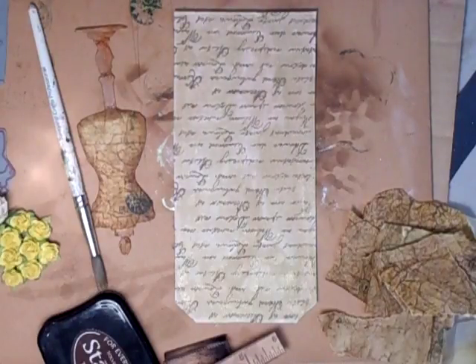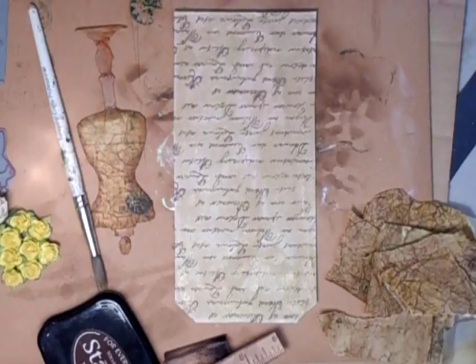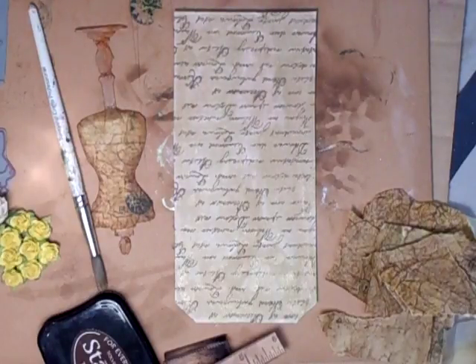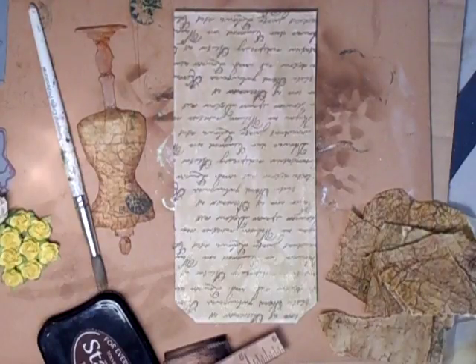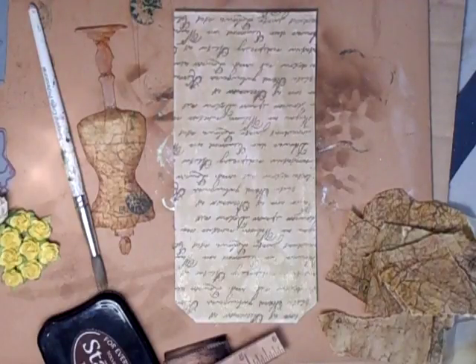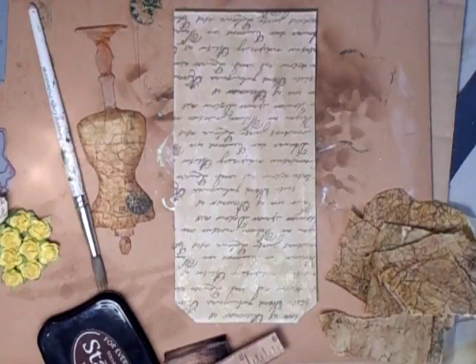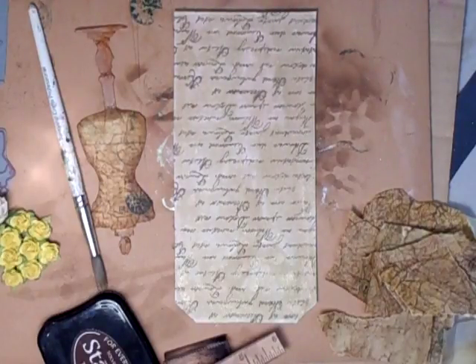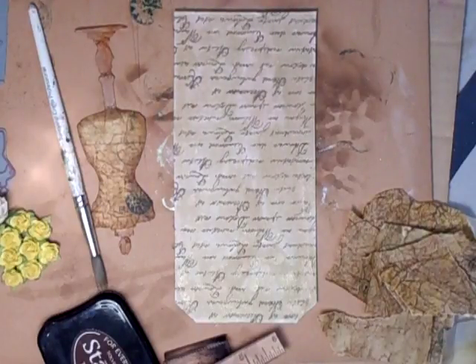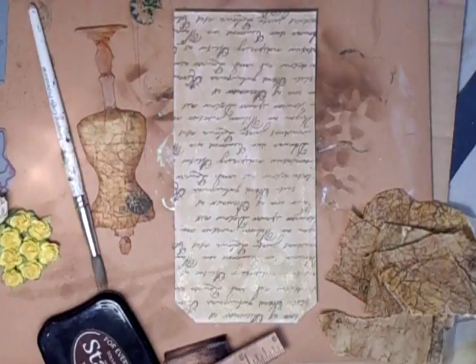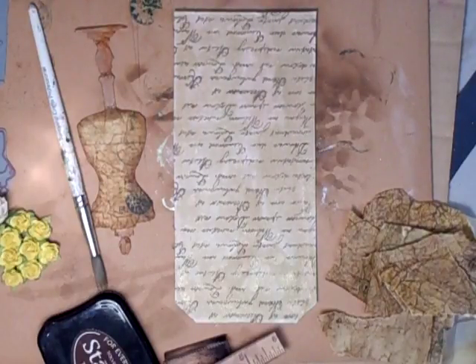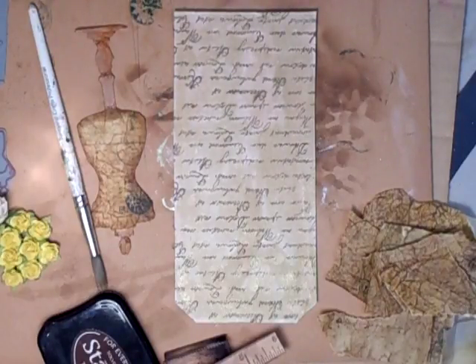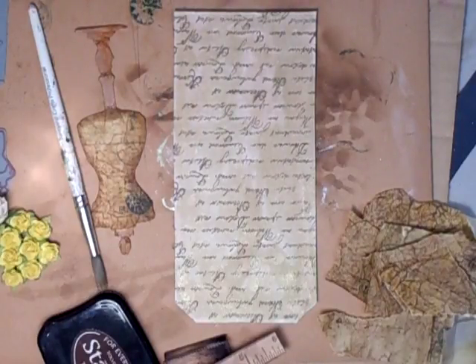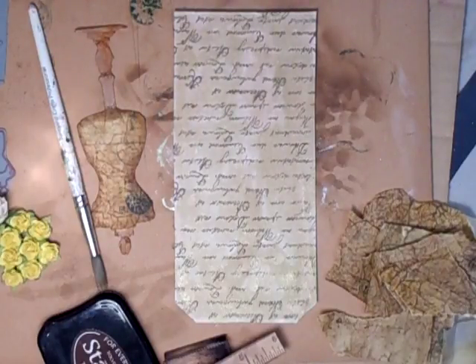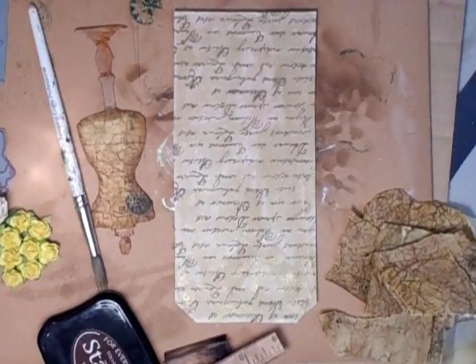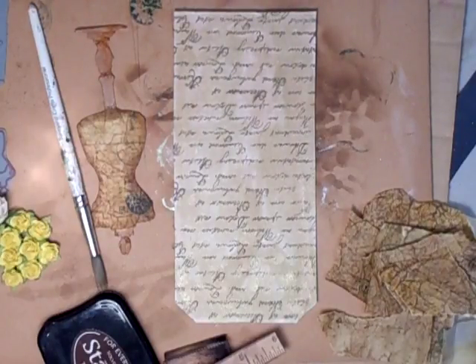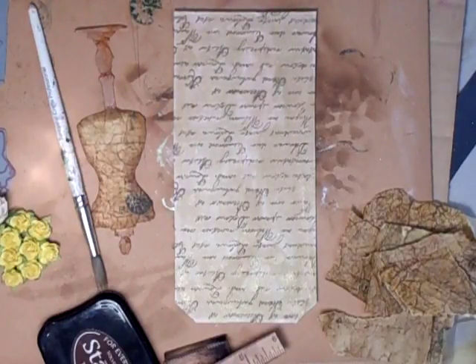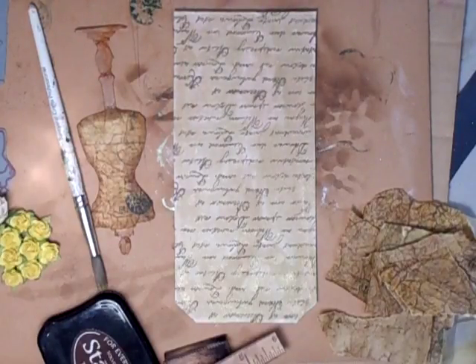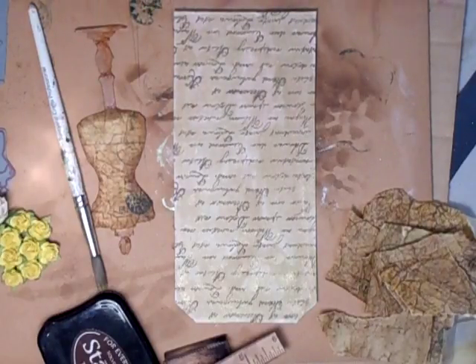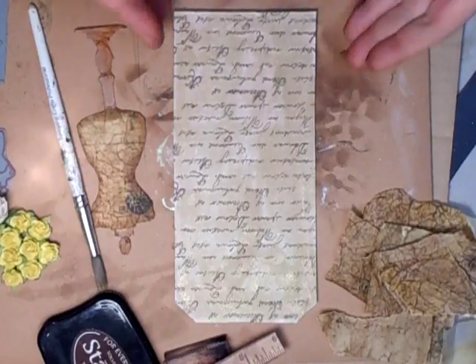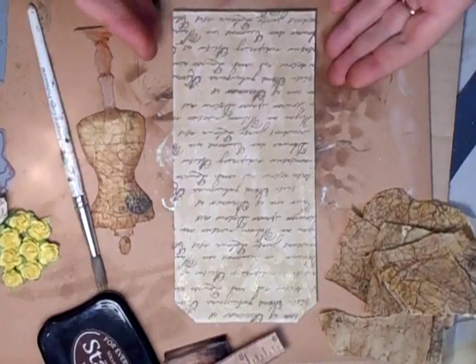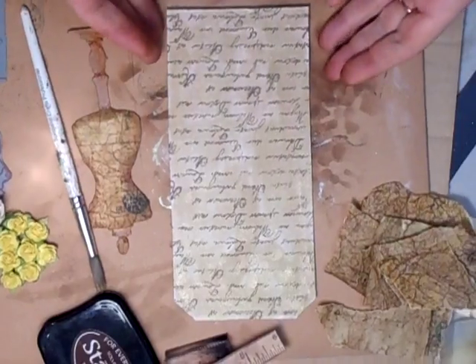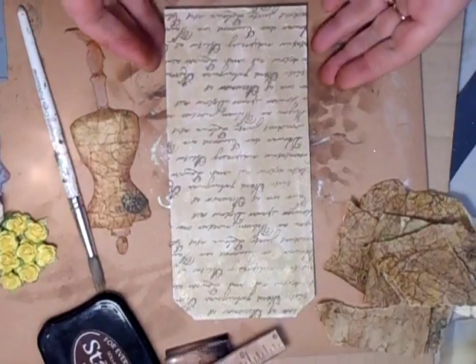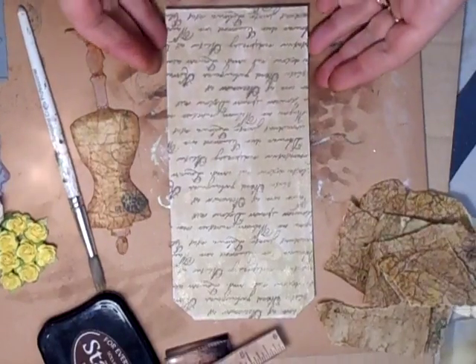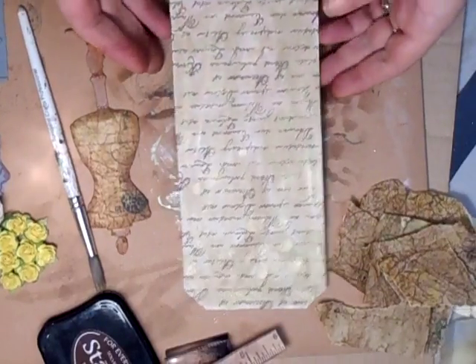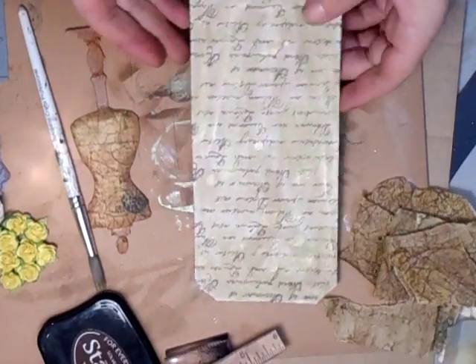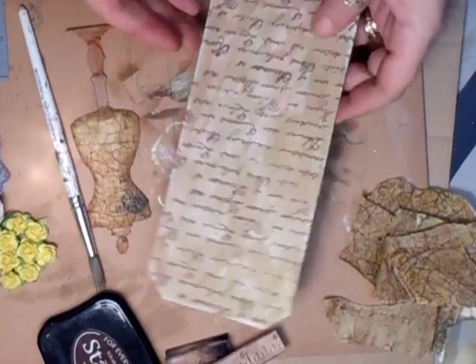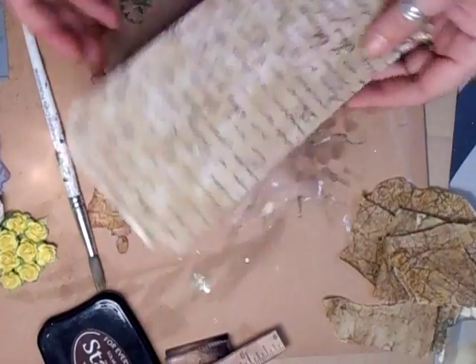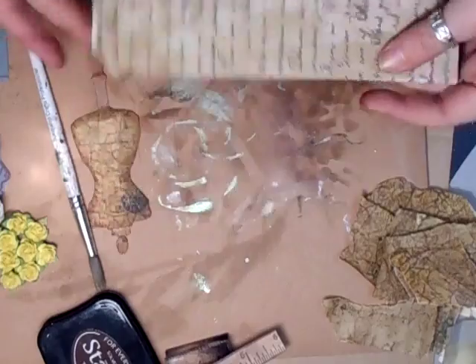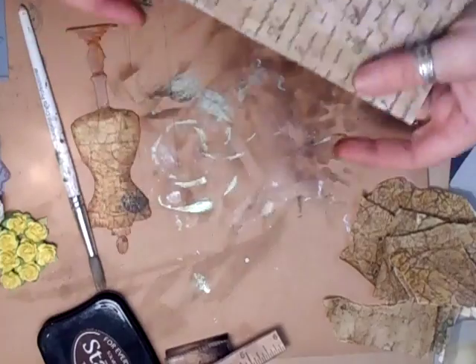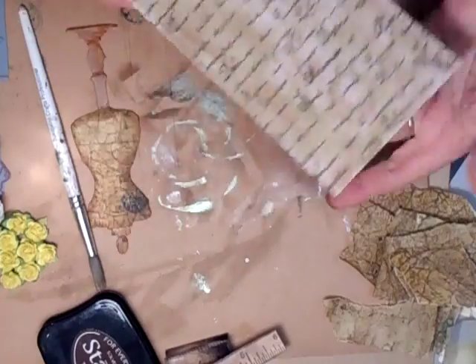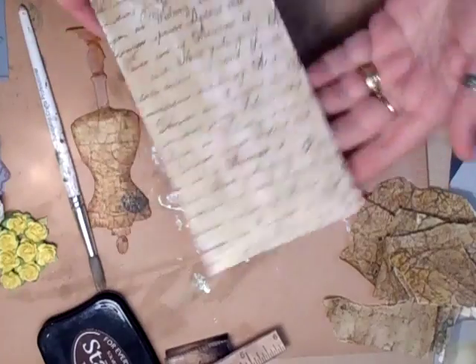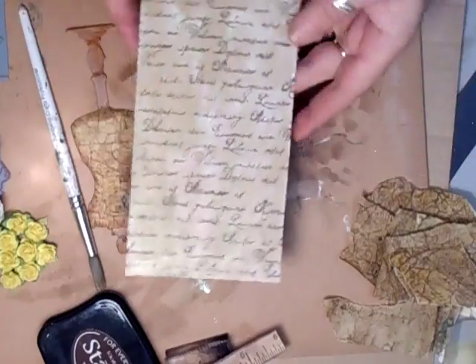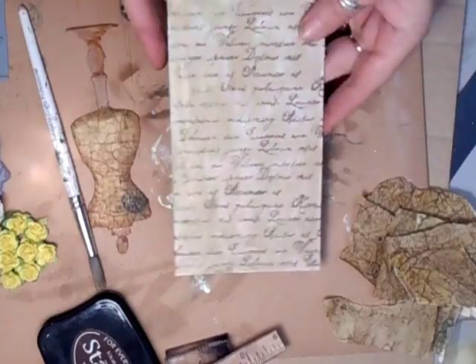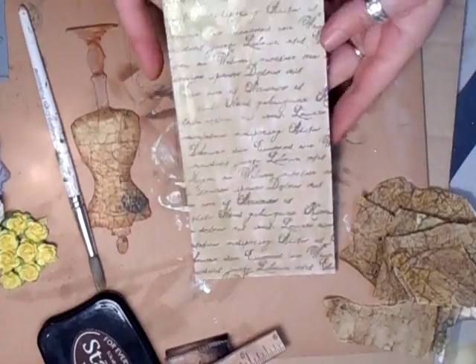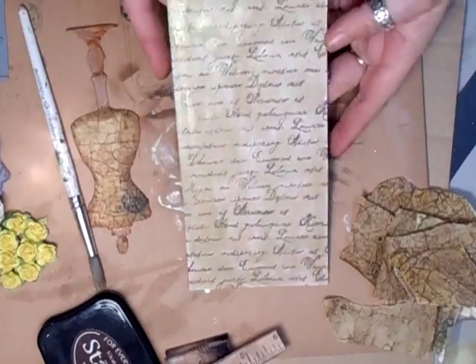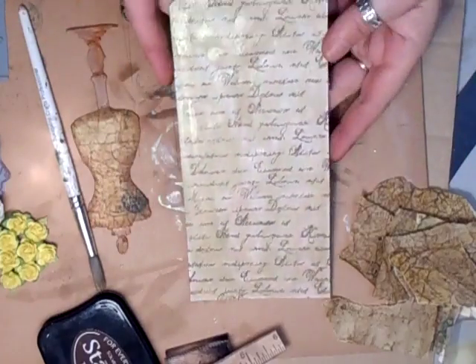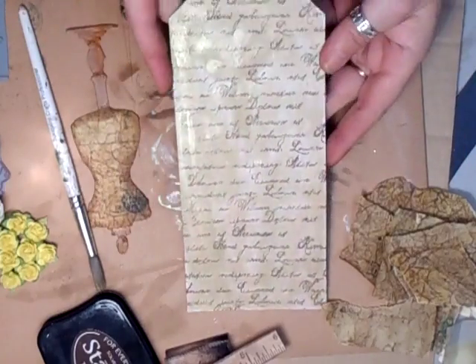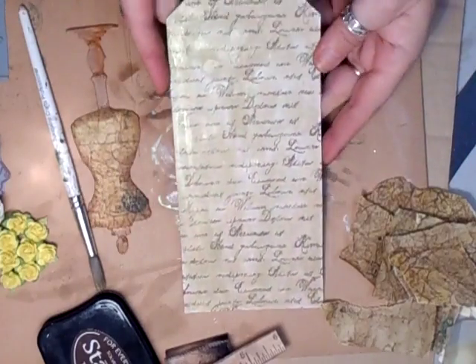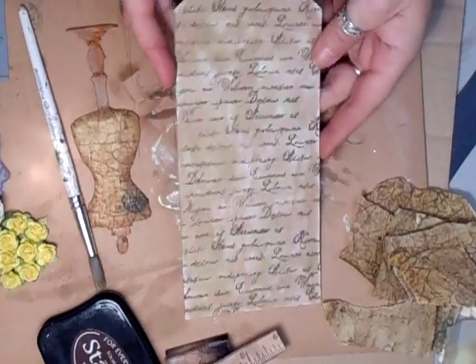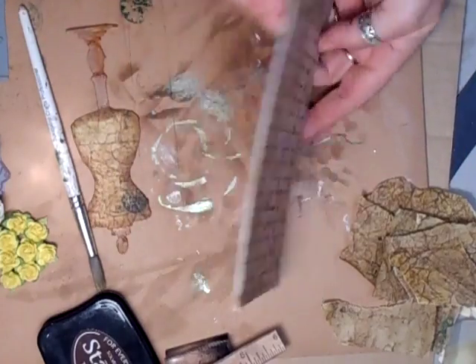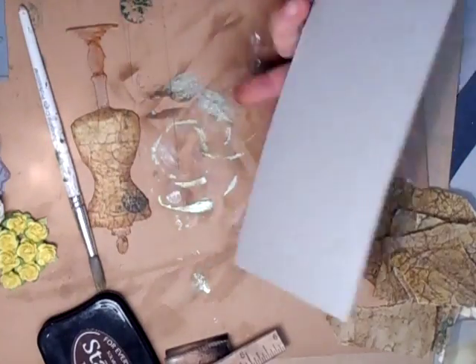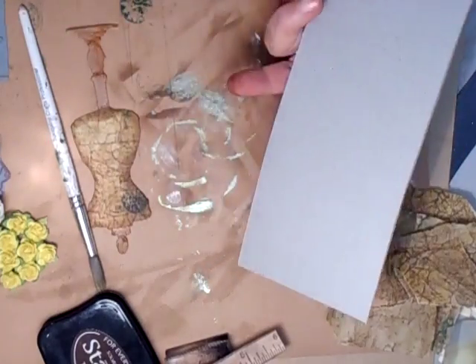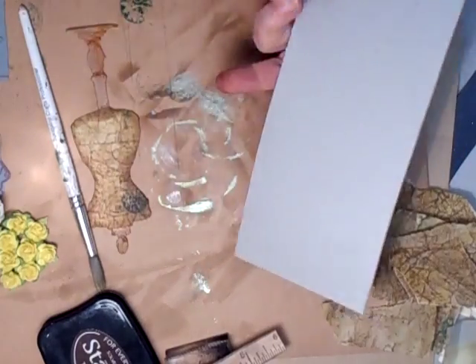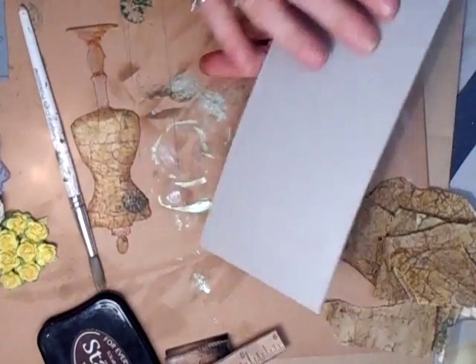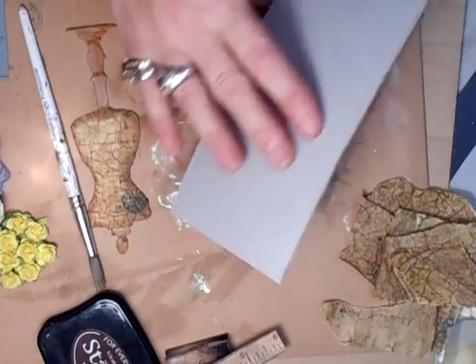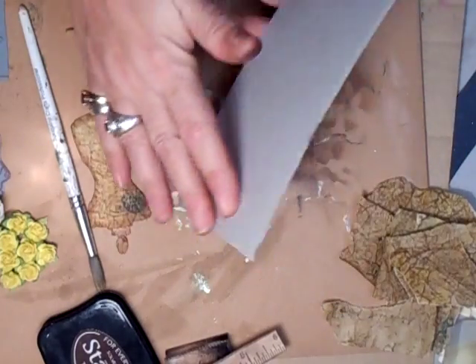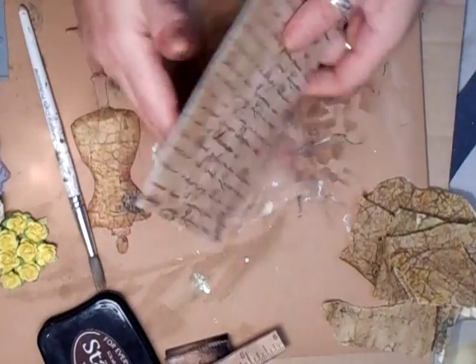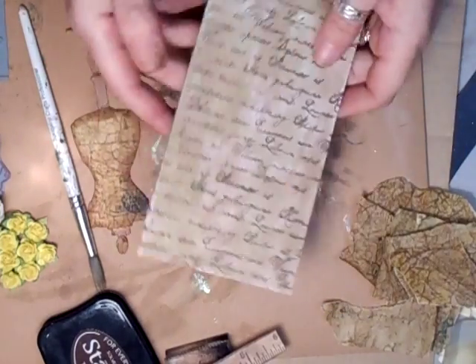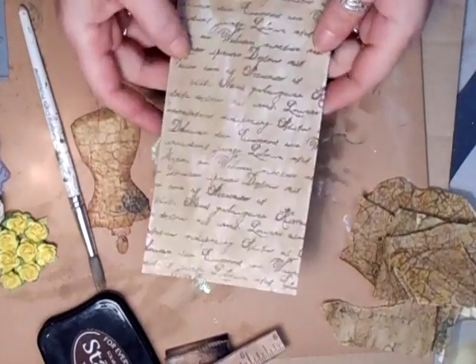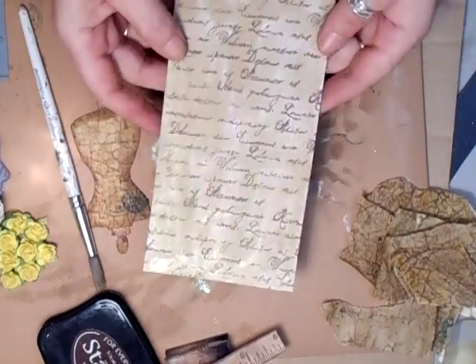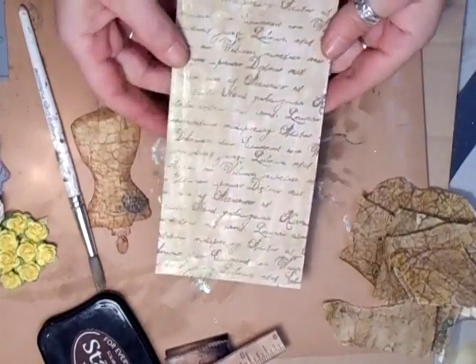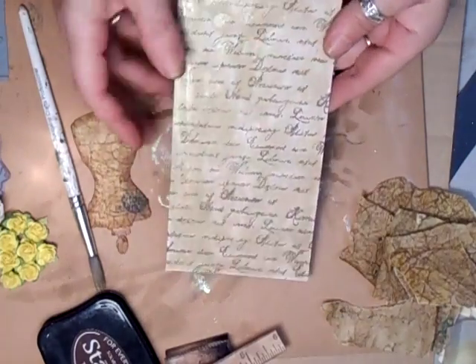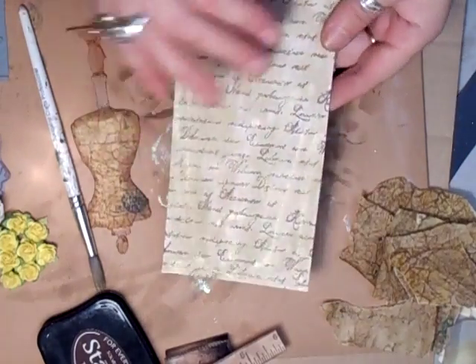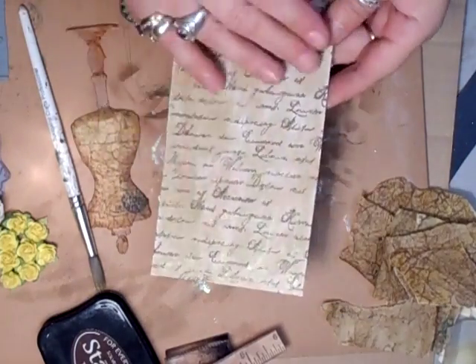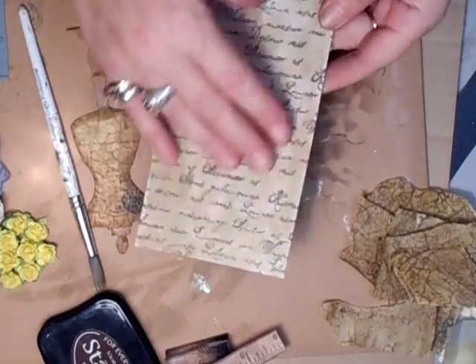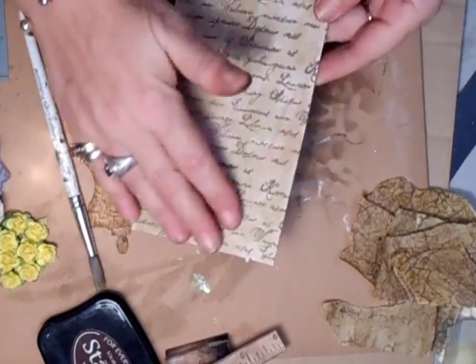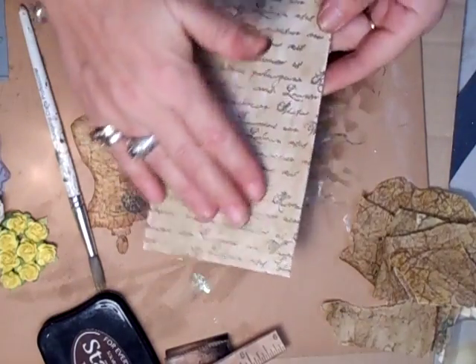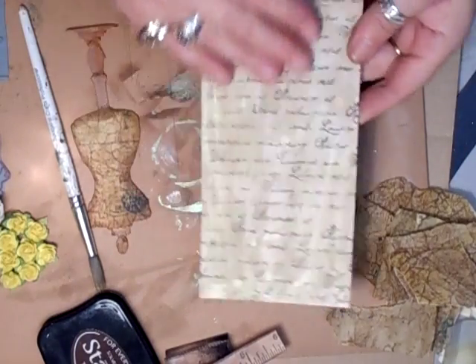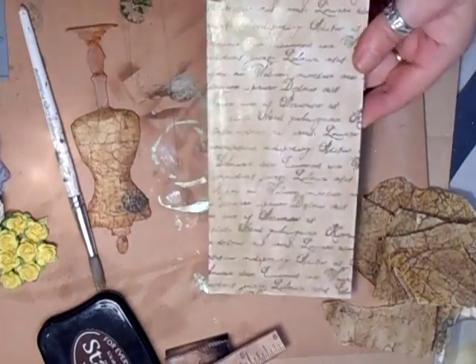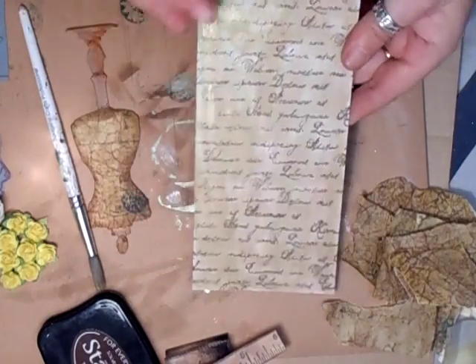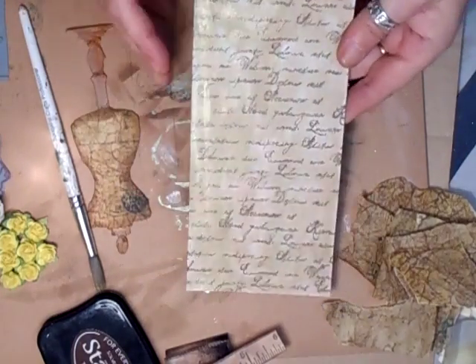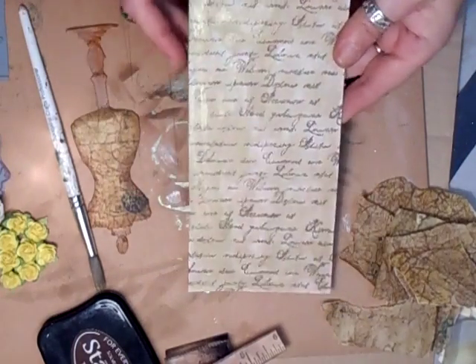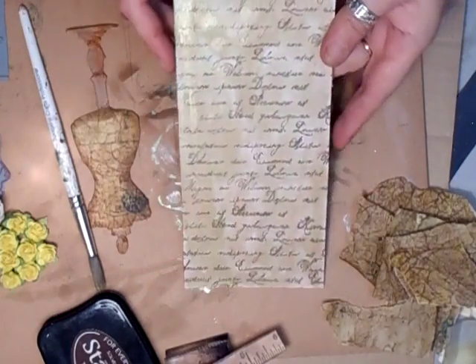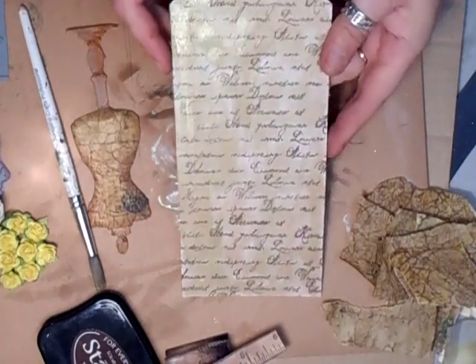Hi everyone! Back with part two. This is my tag — just plain chipboard on that side. It was white on the front.